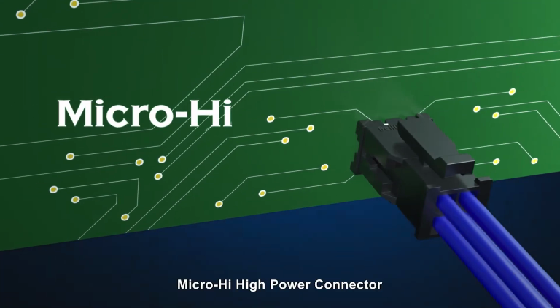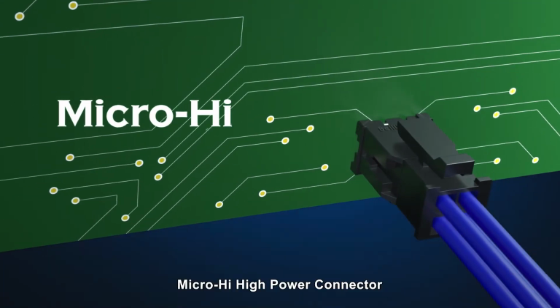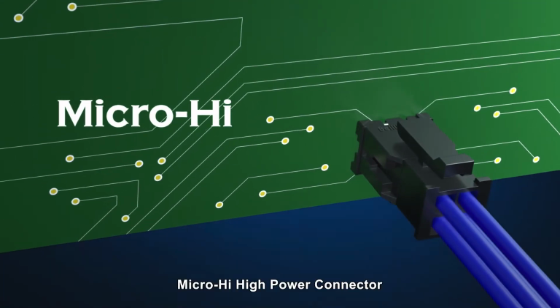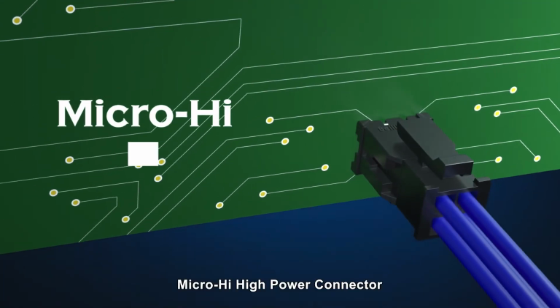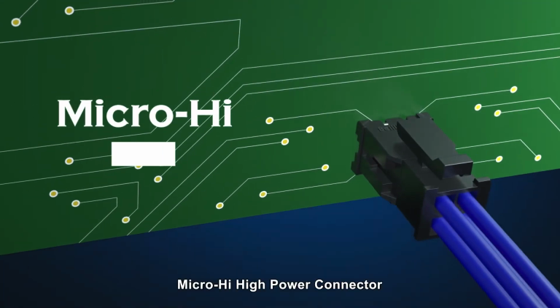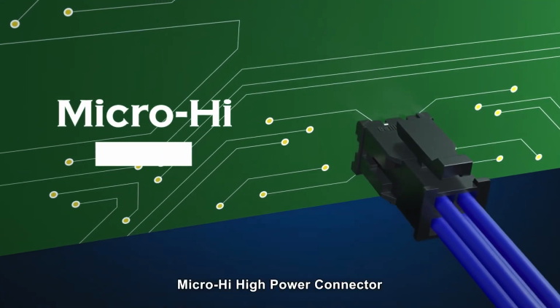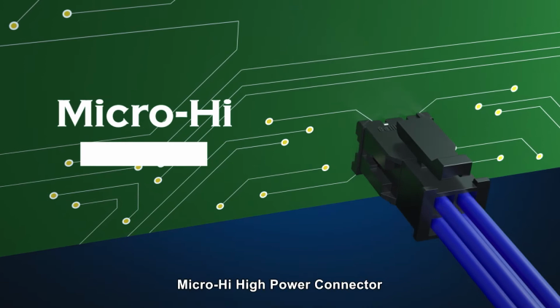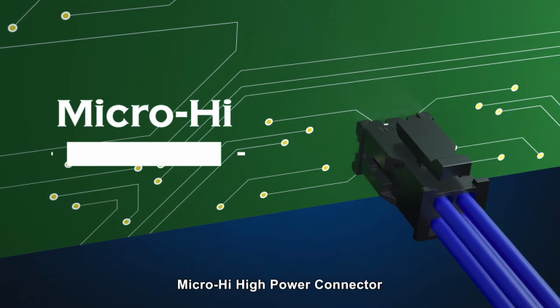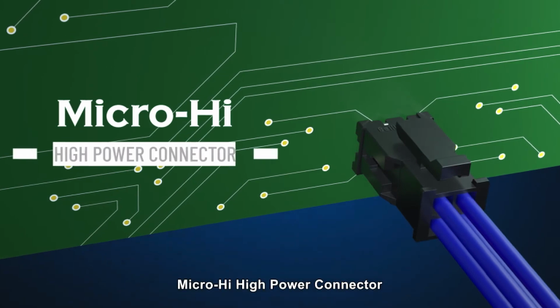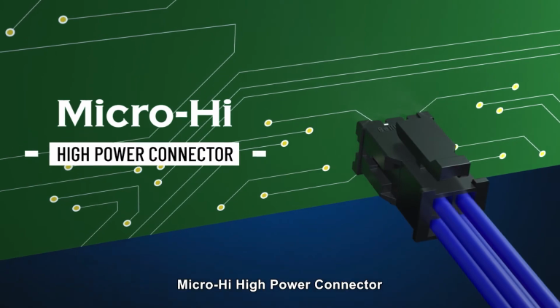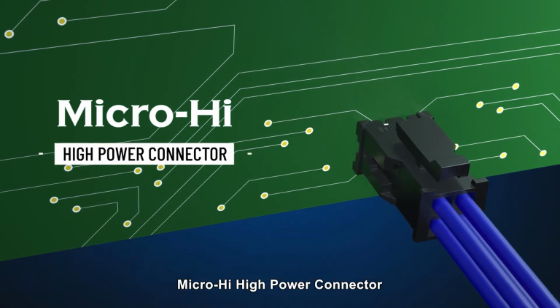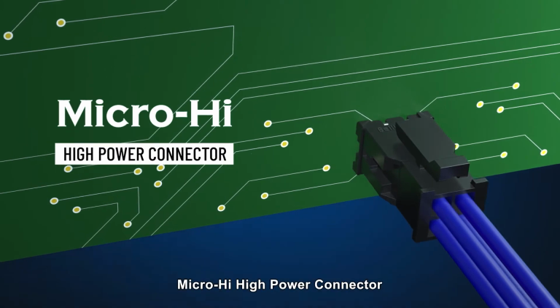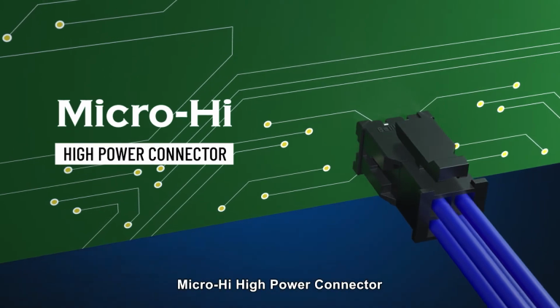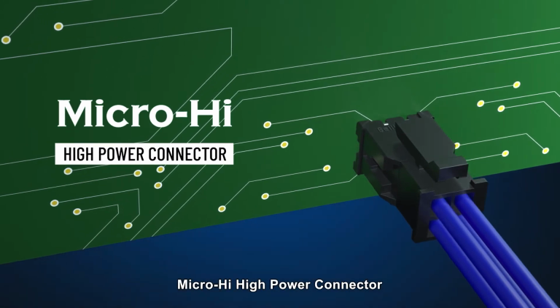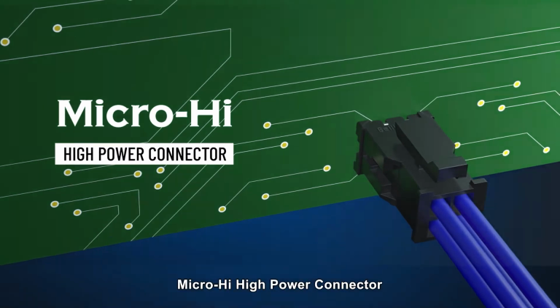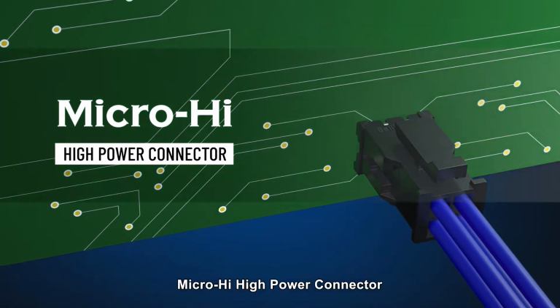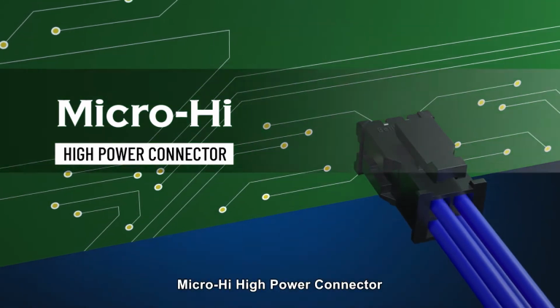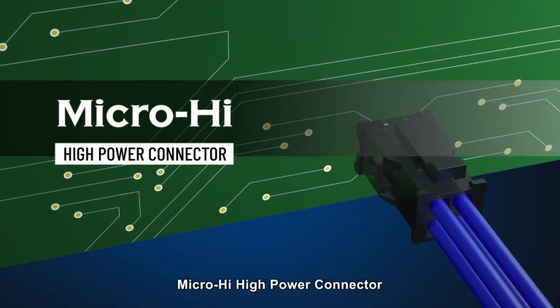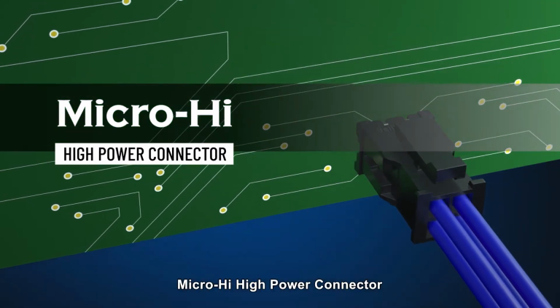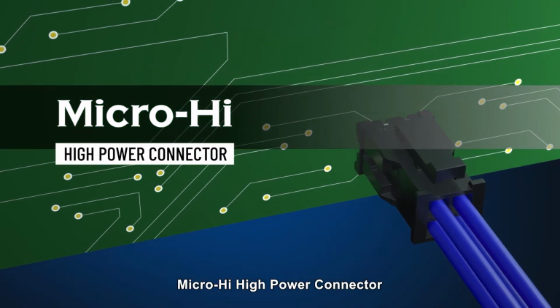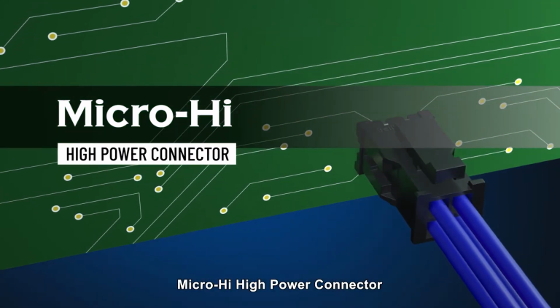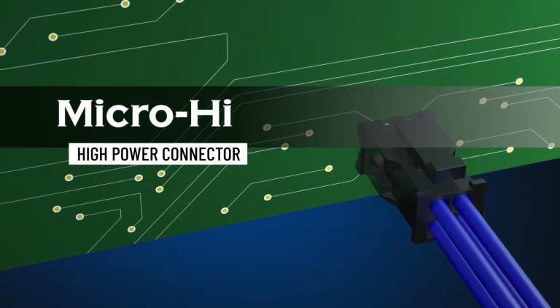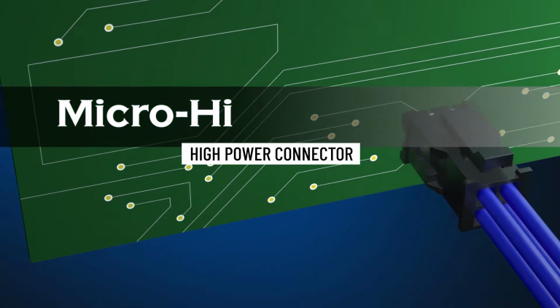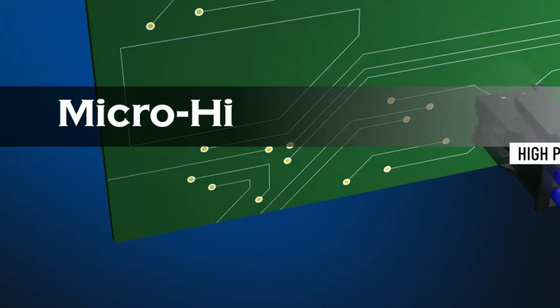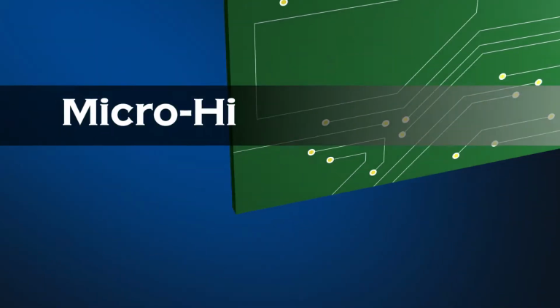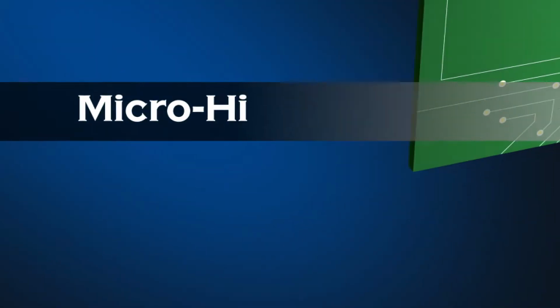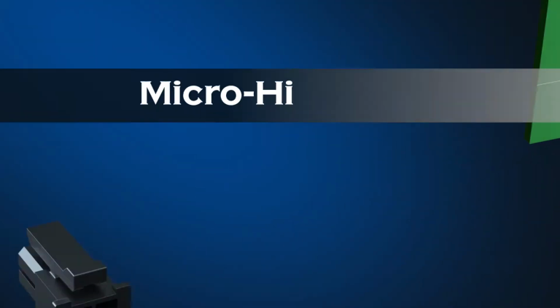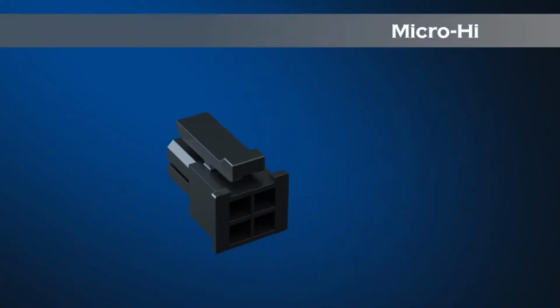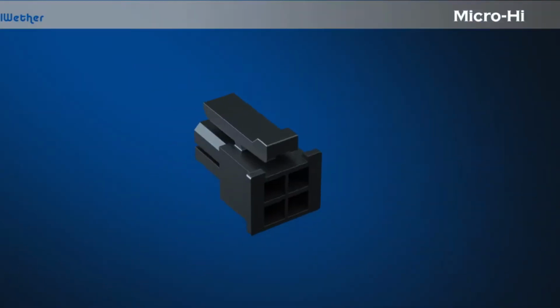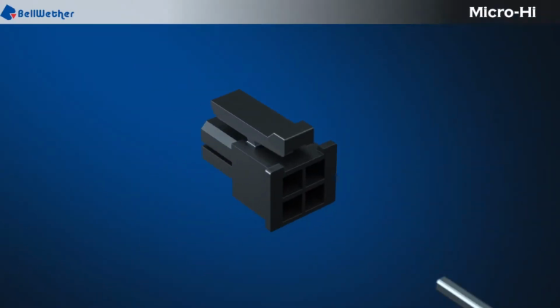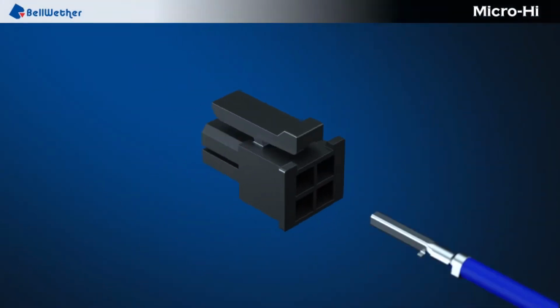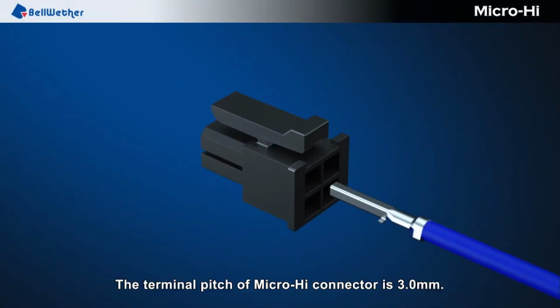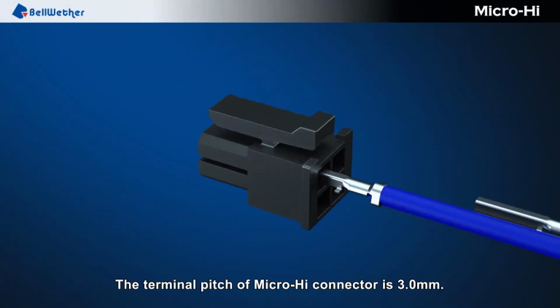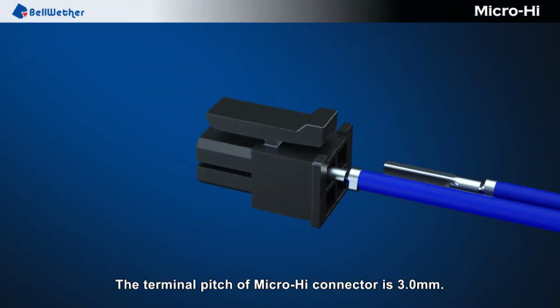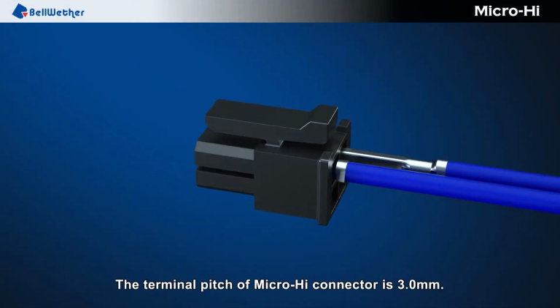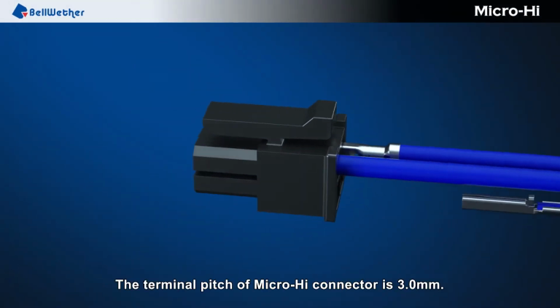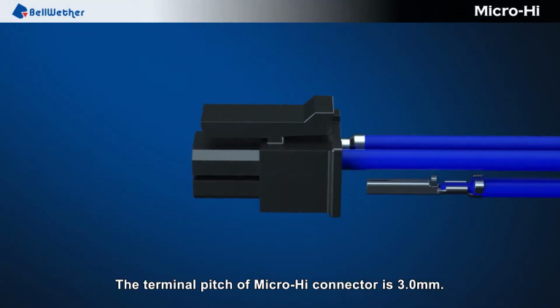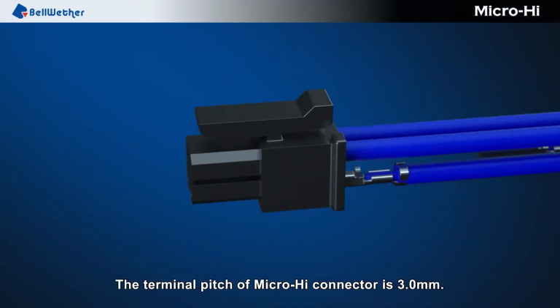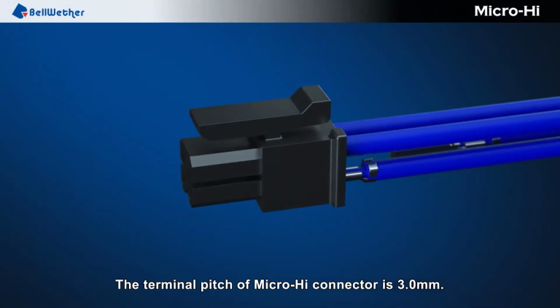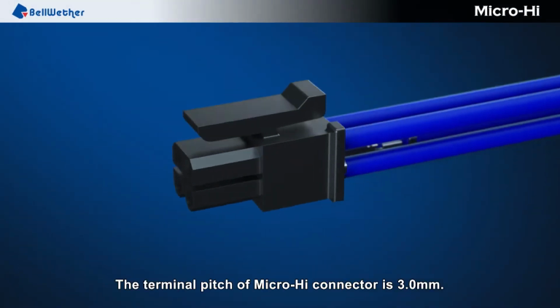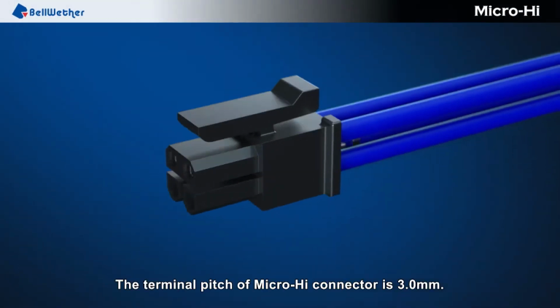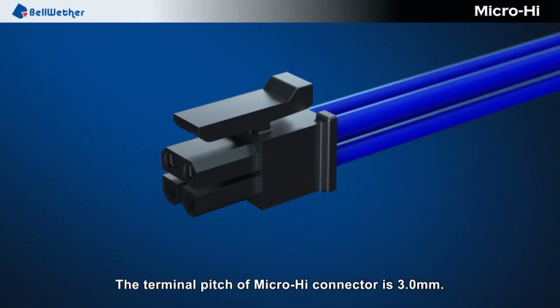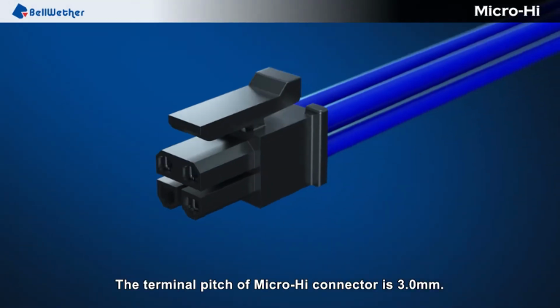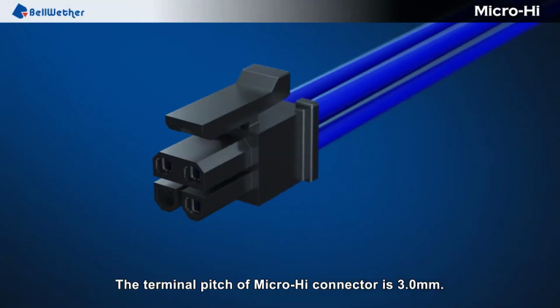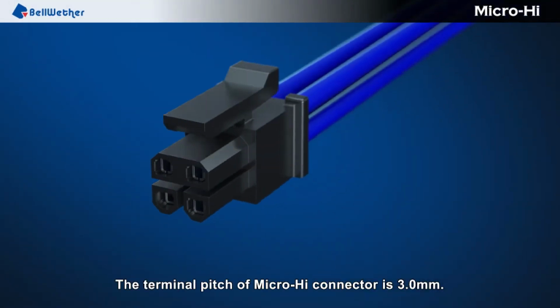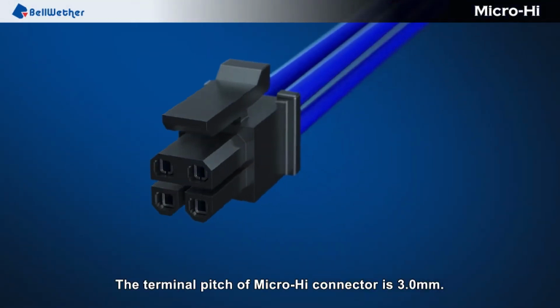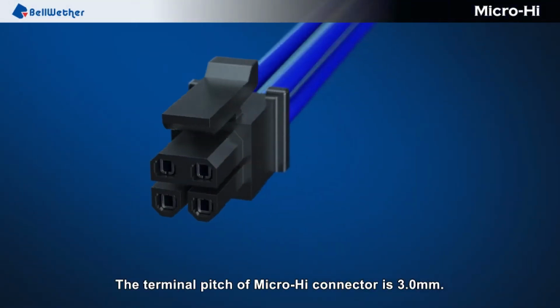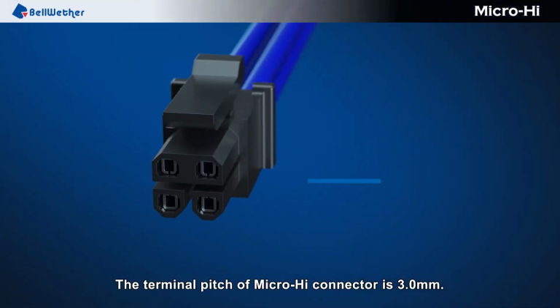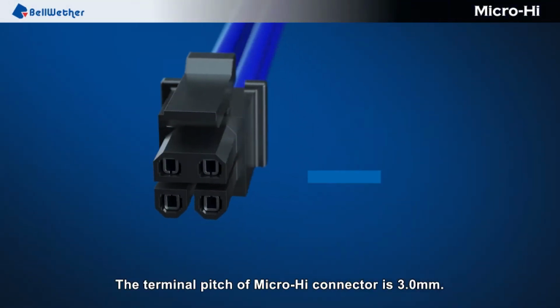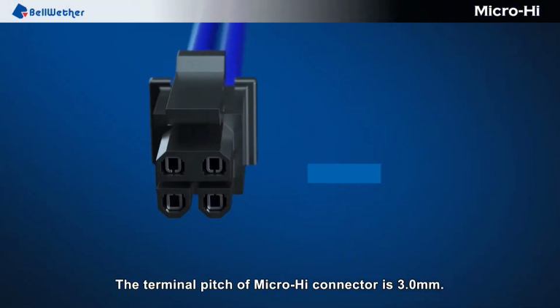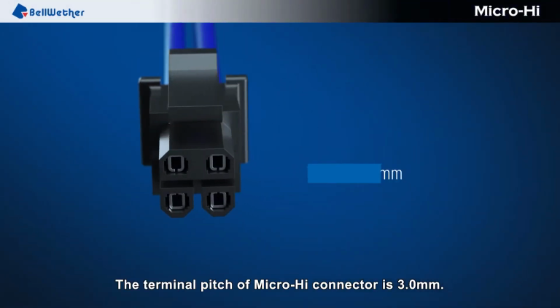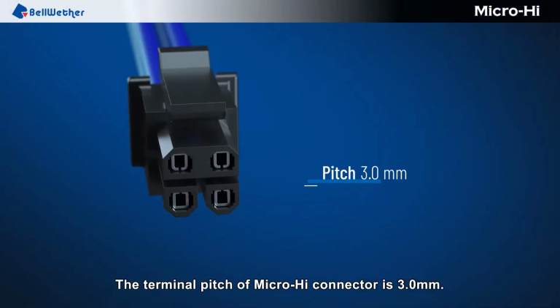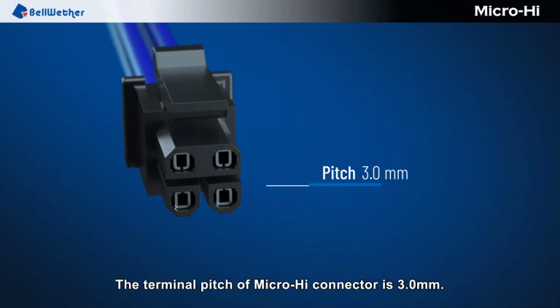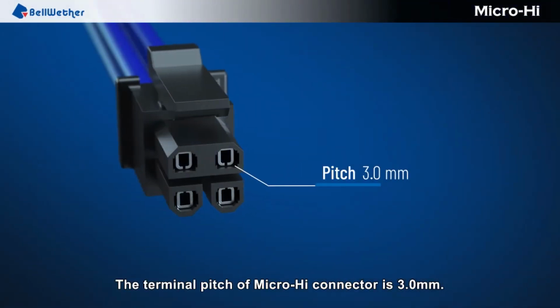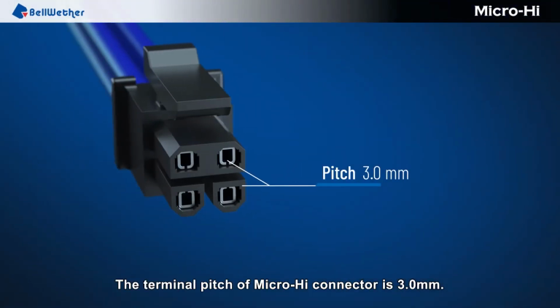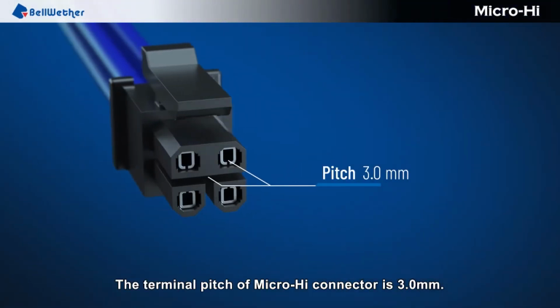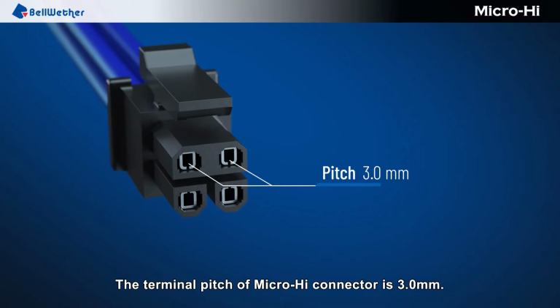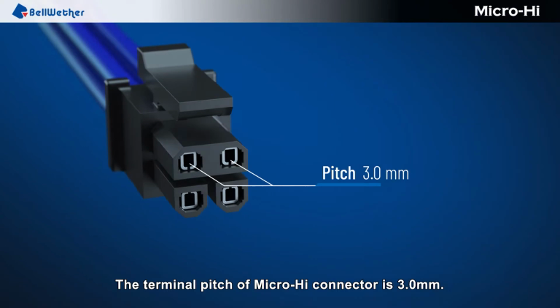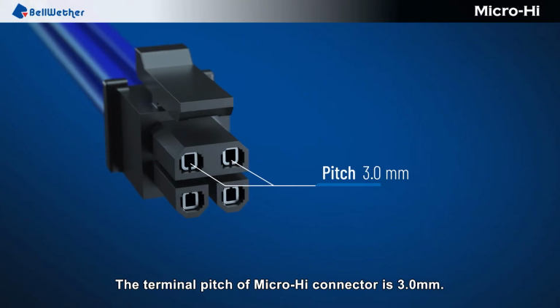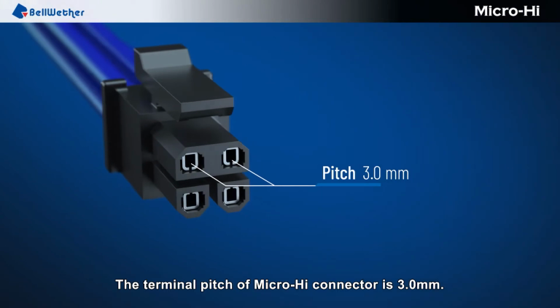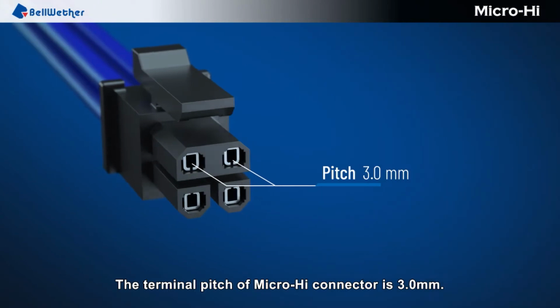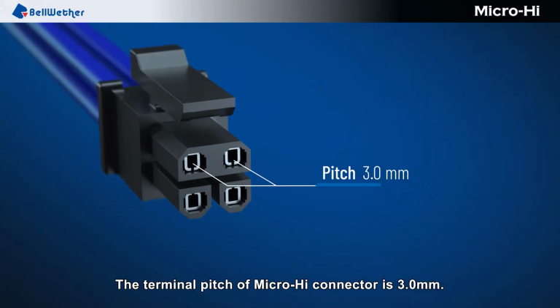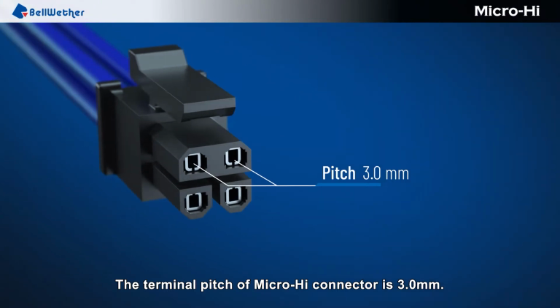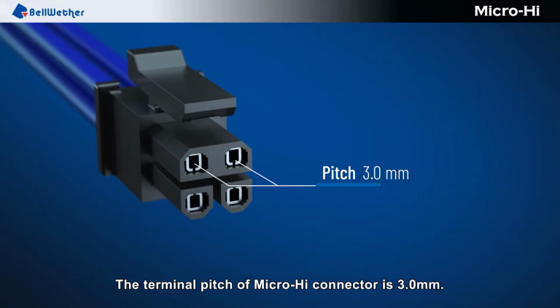MicroHi high power connector. The terminal pitch of the MicroHi connector is 3.0 millimeters.